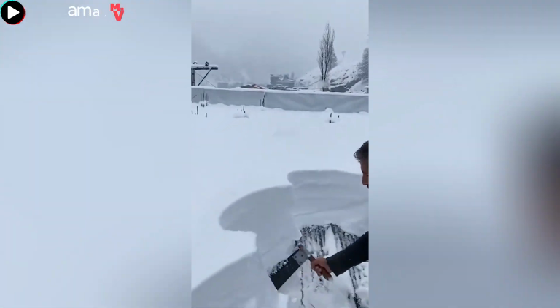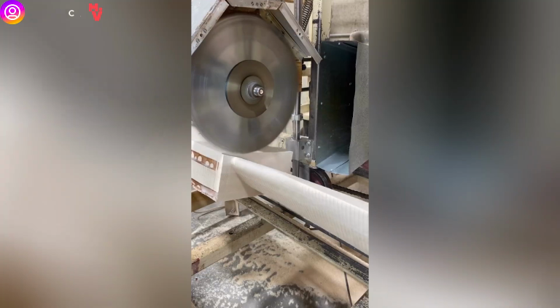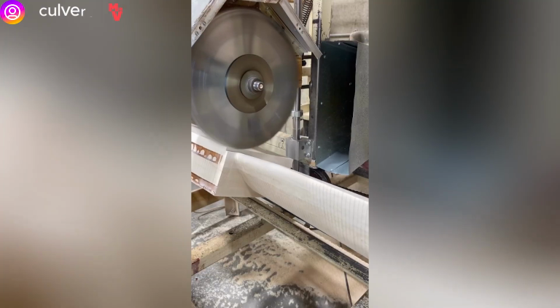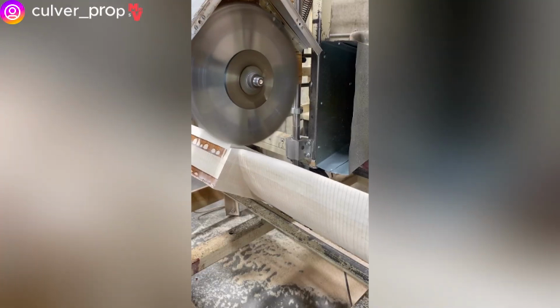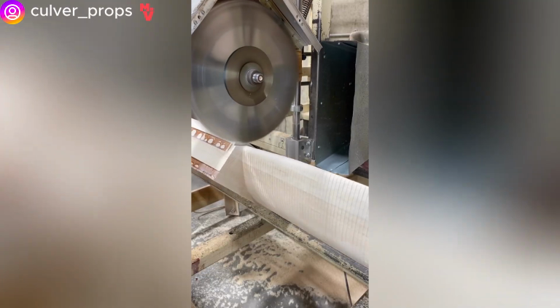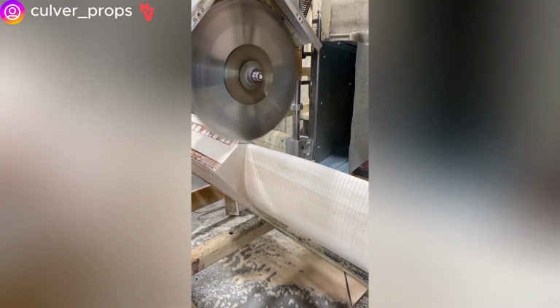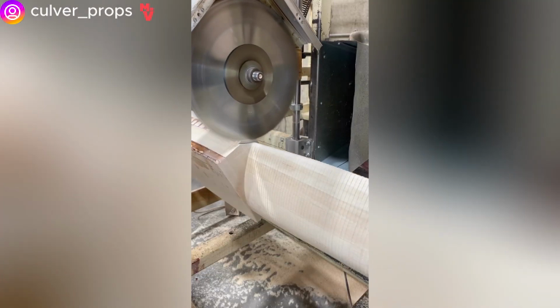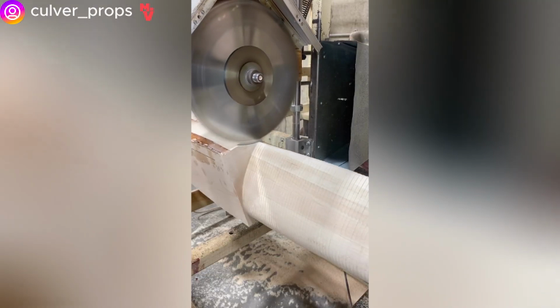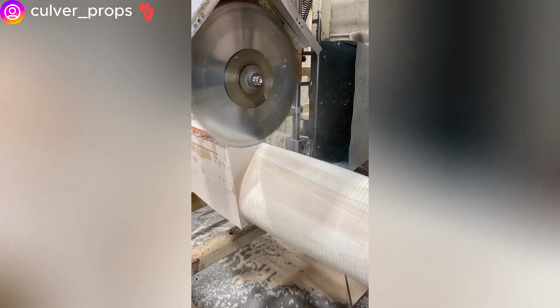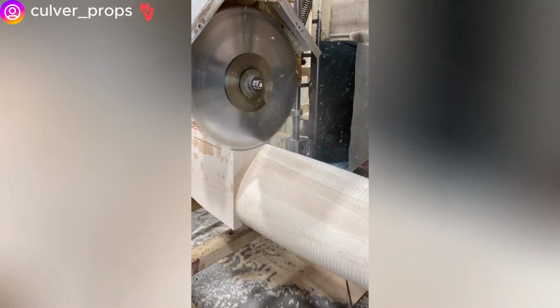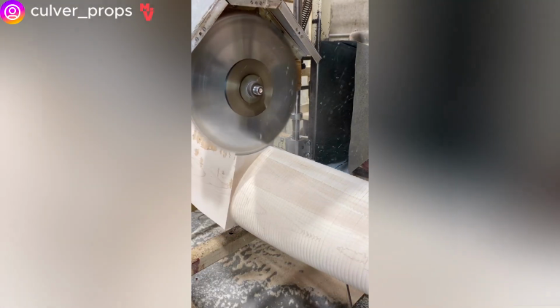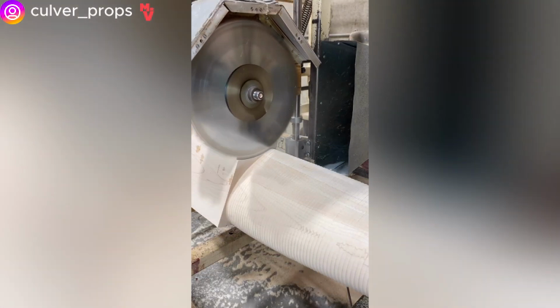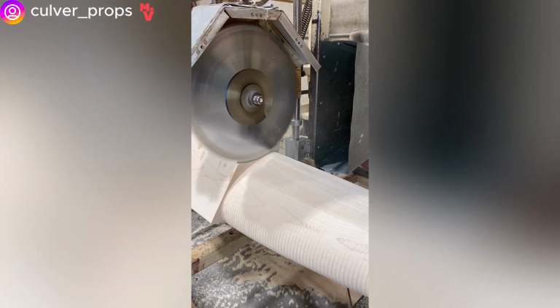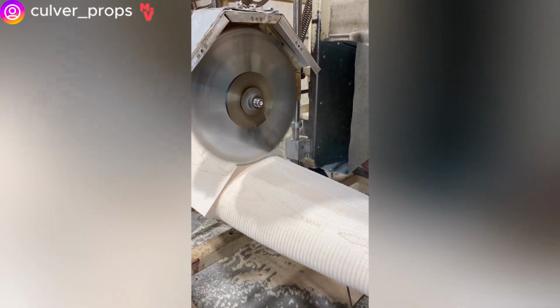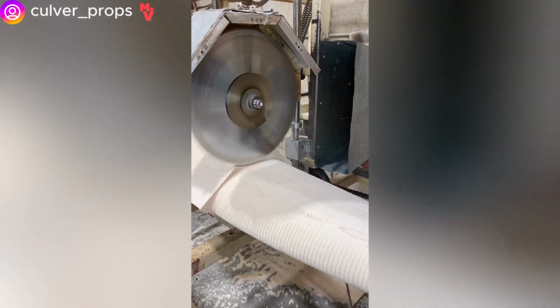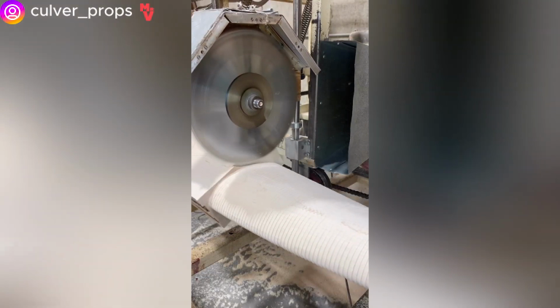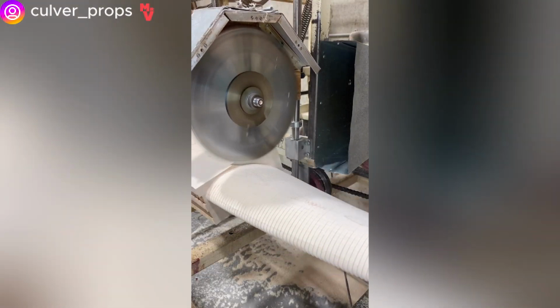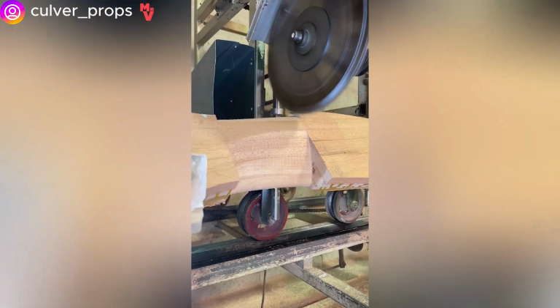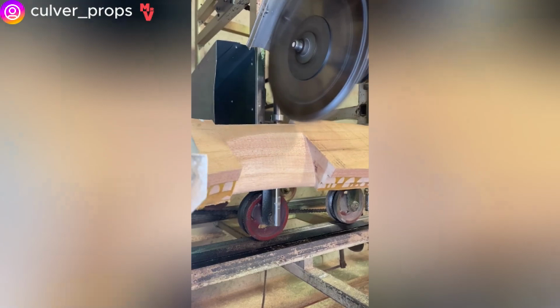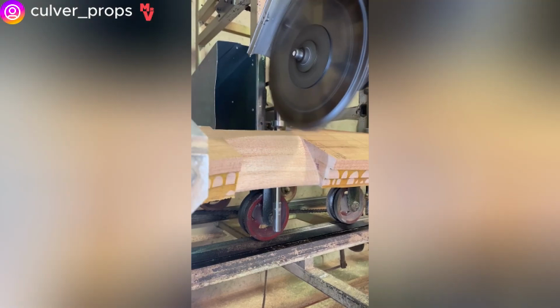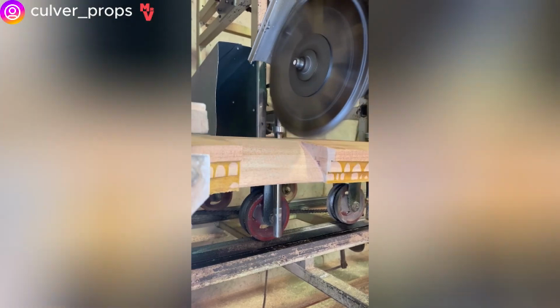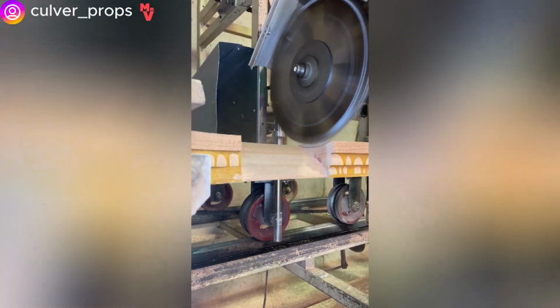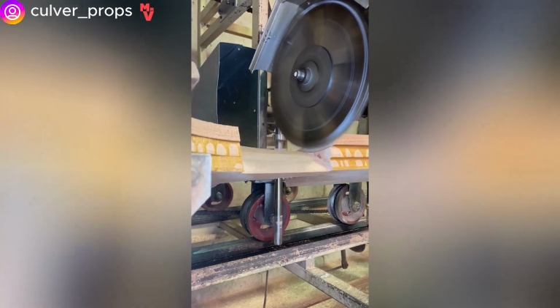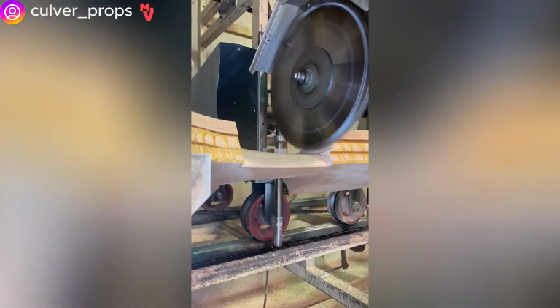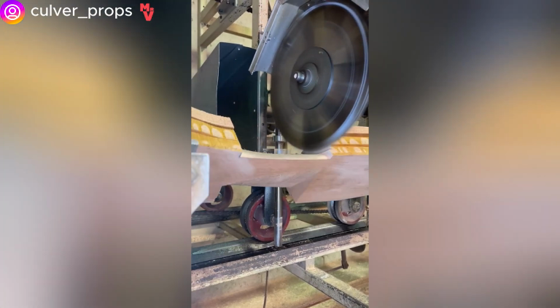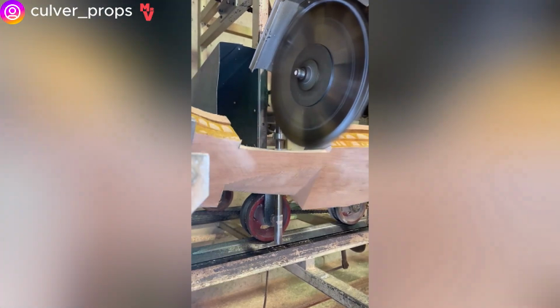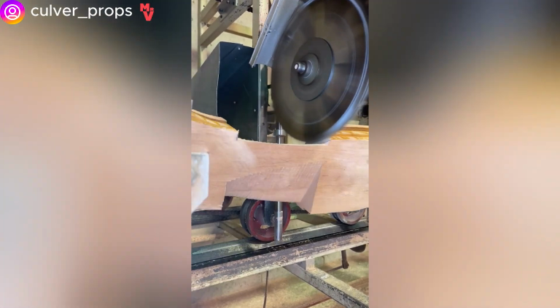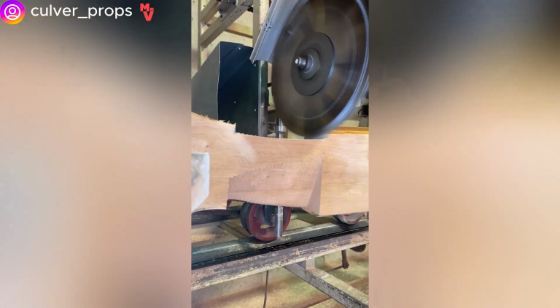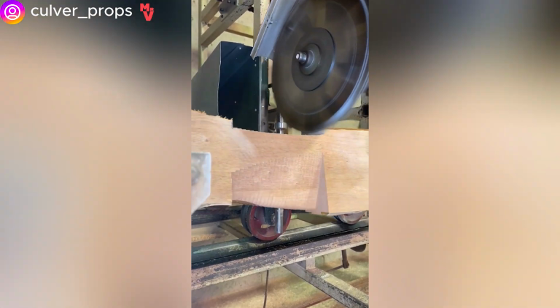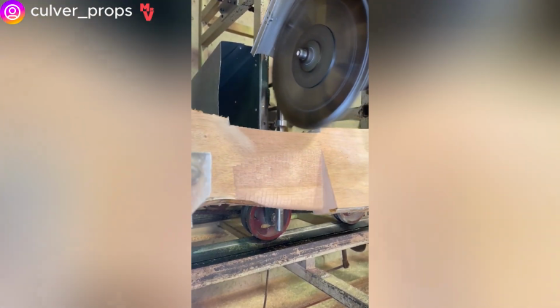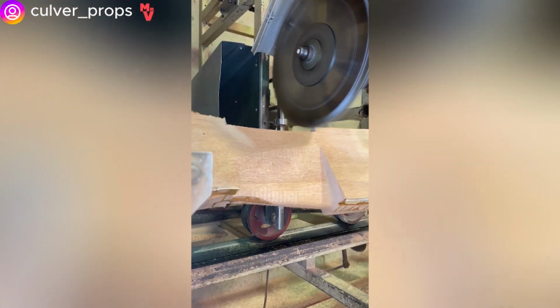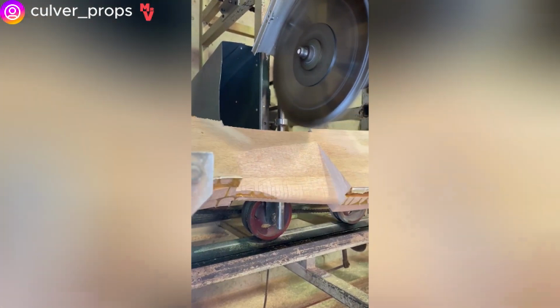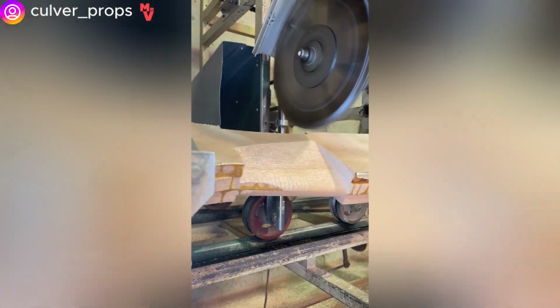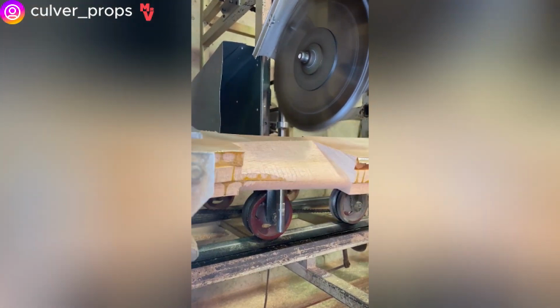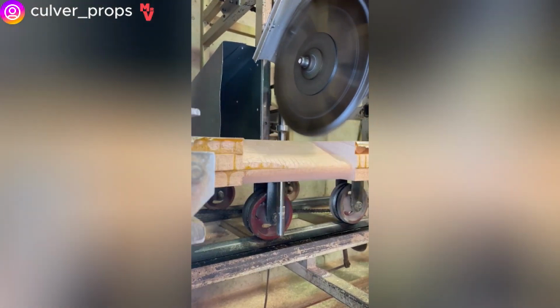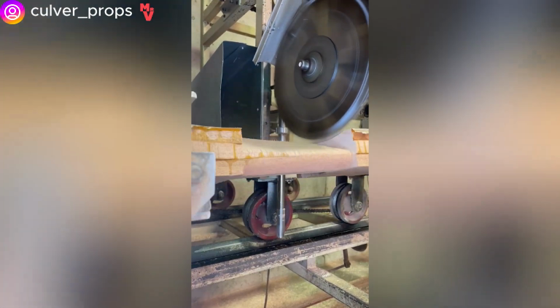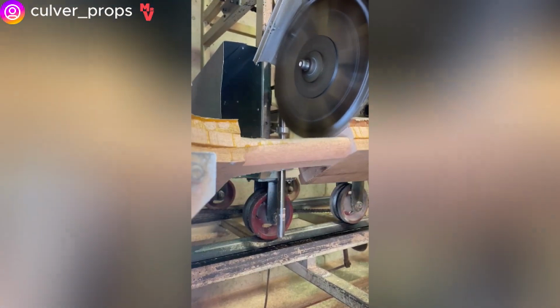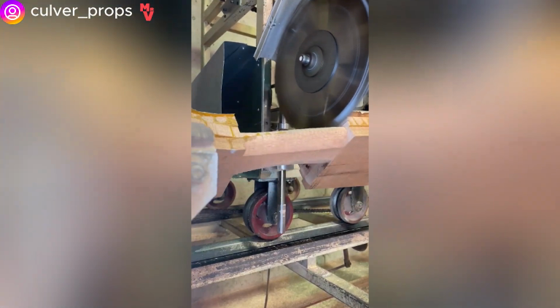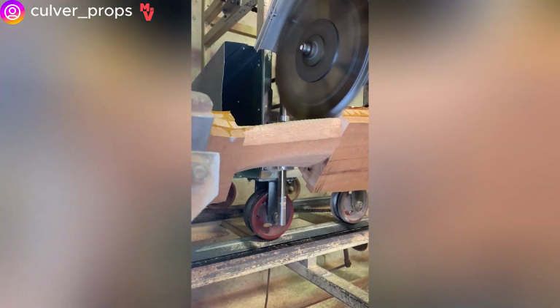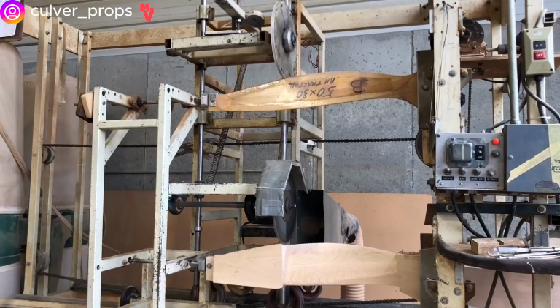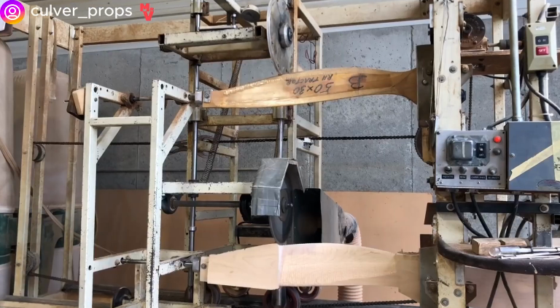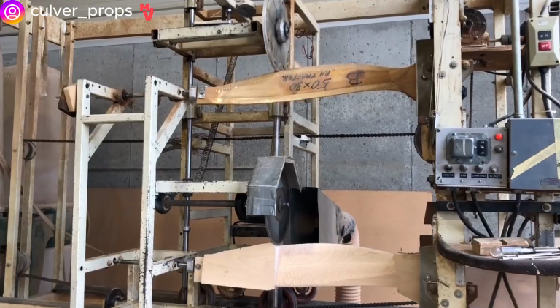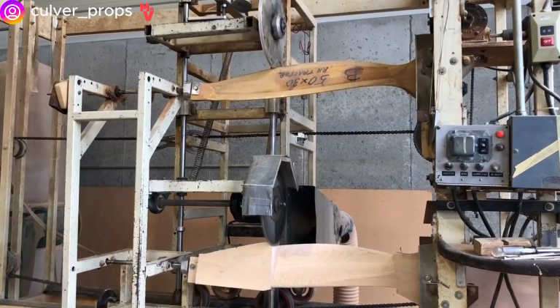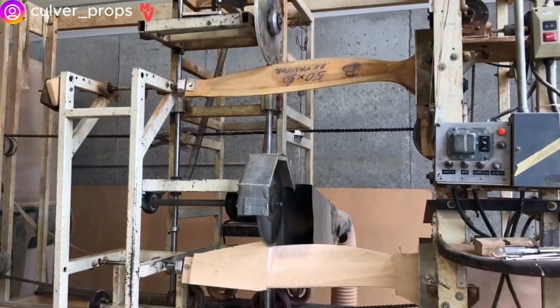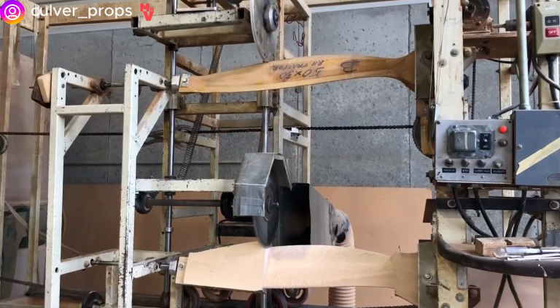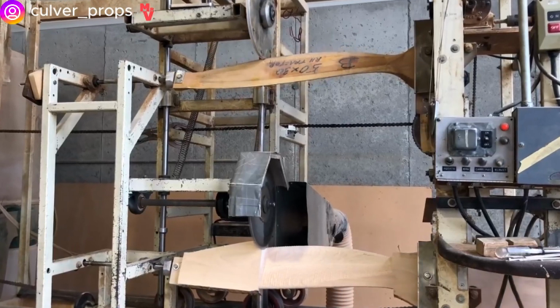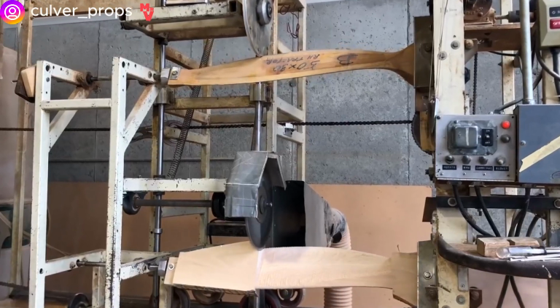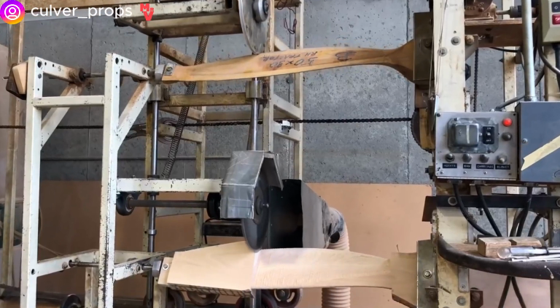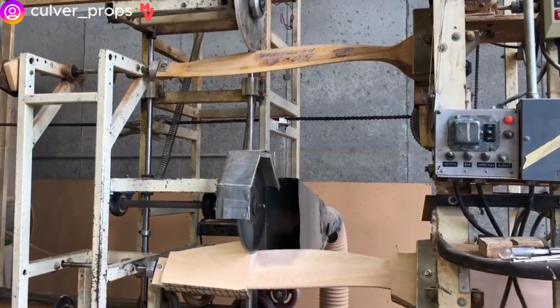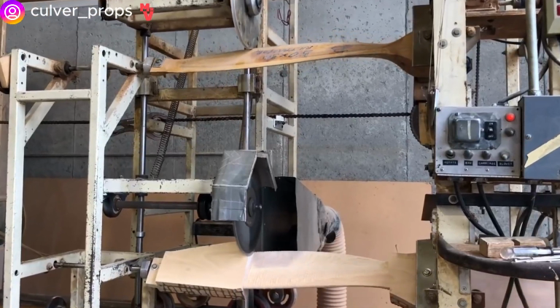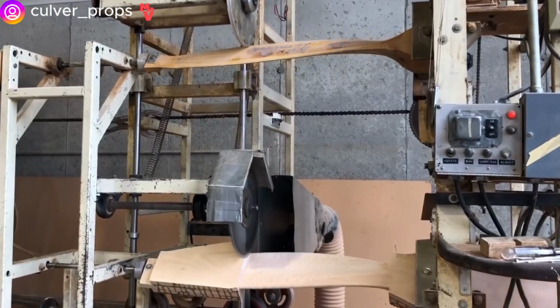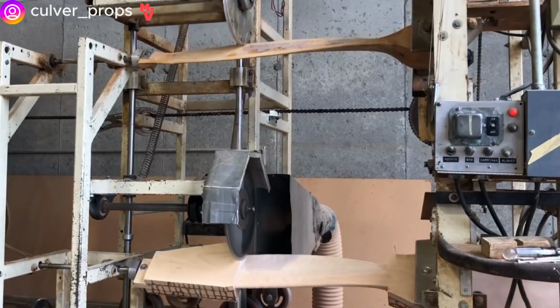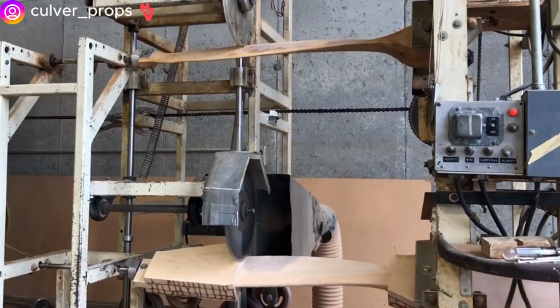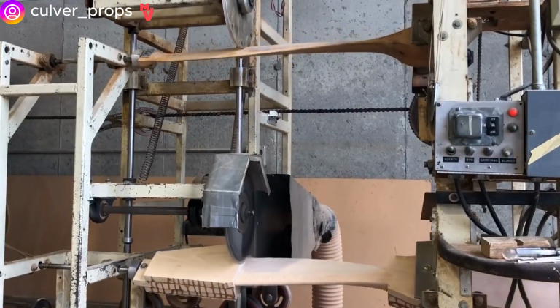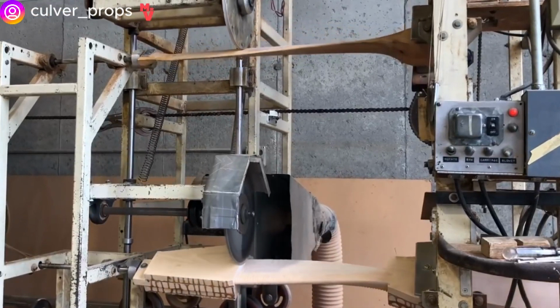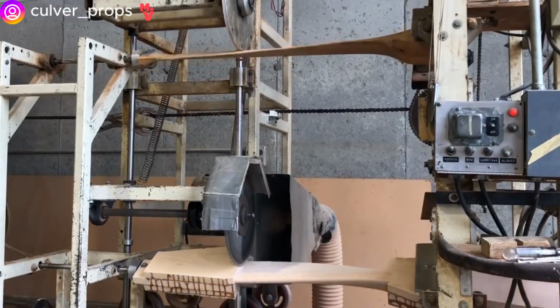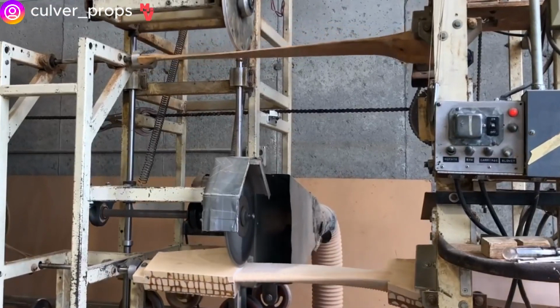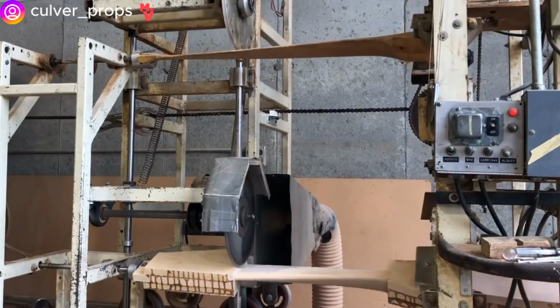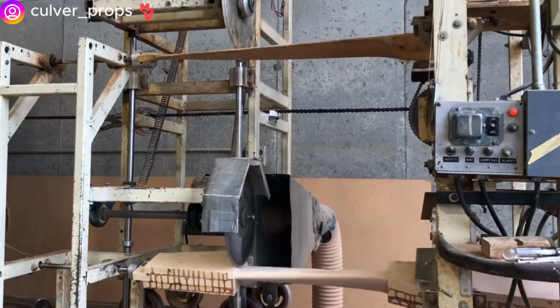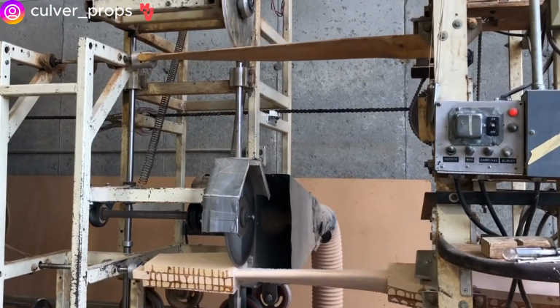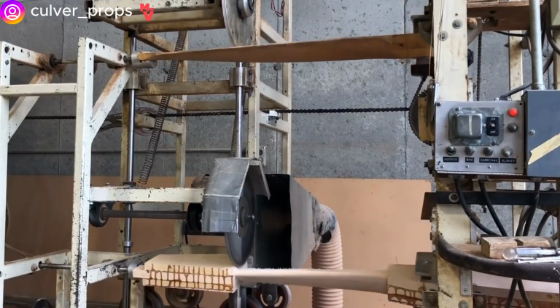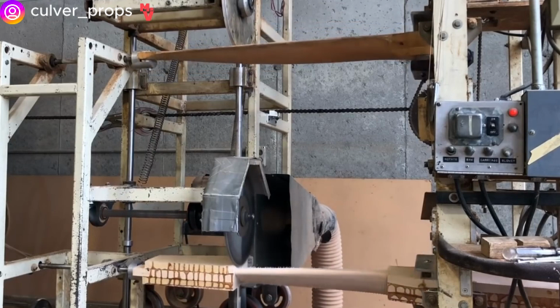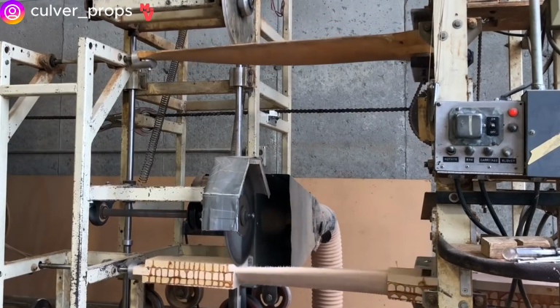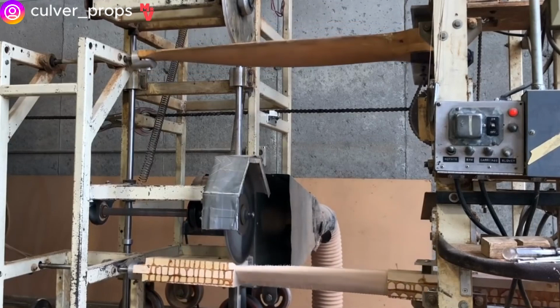Here you can see a wooden airplane propeller being carved on a tracing lathe. This lathe is engineered to follow the pattern of another piece.